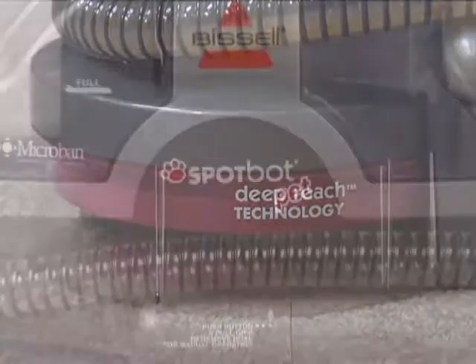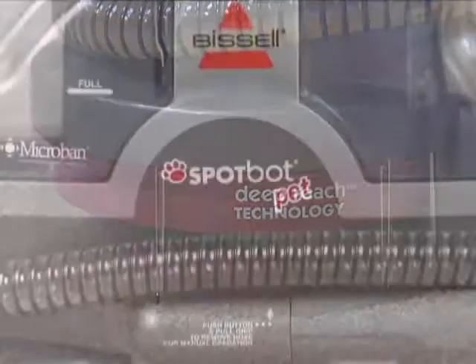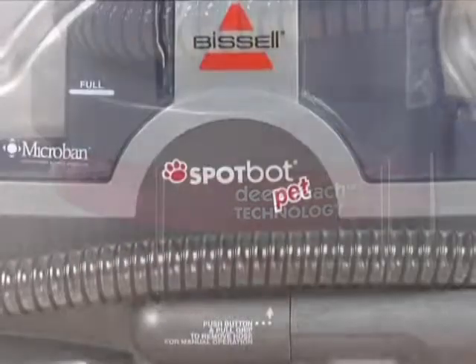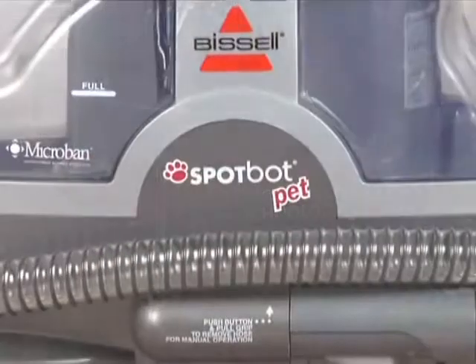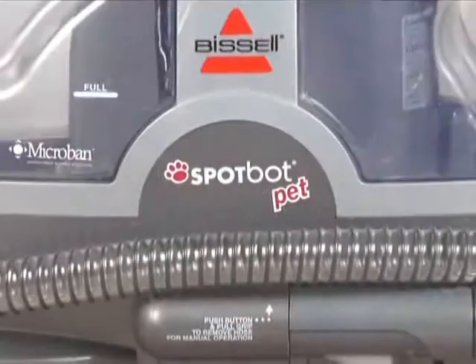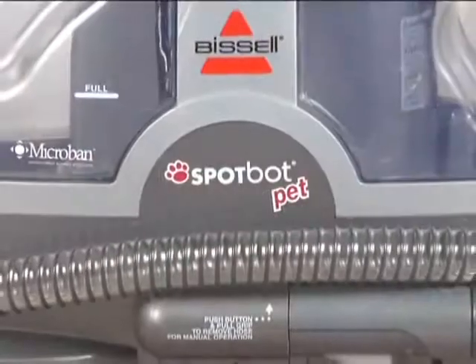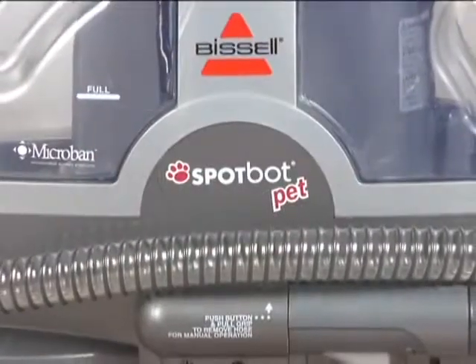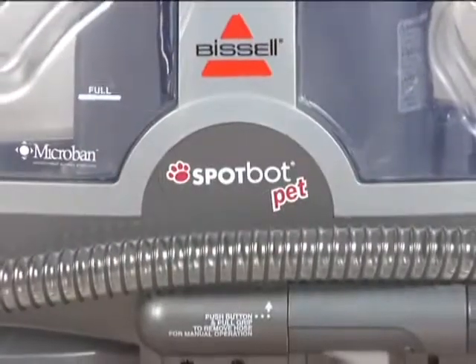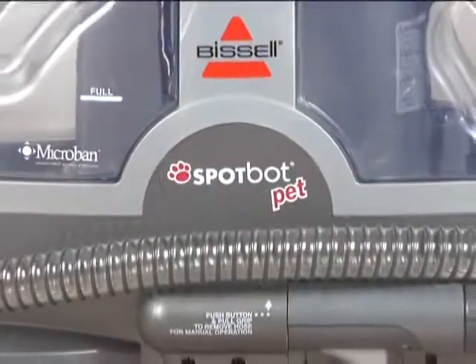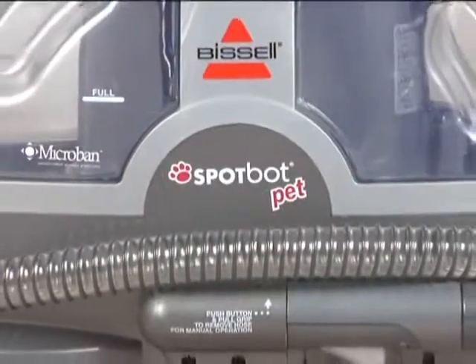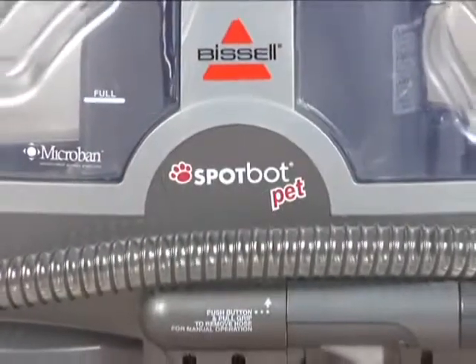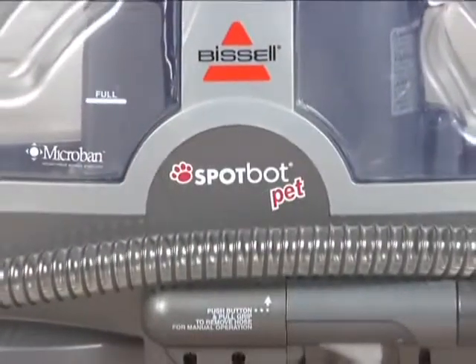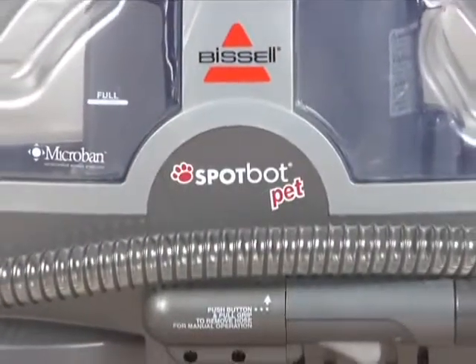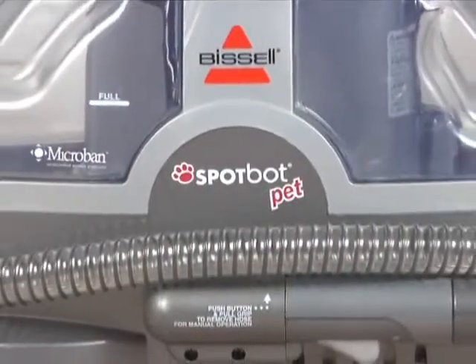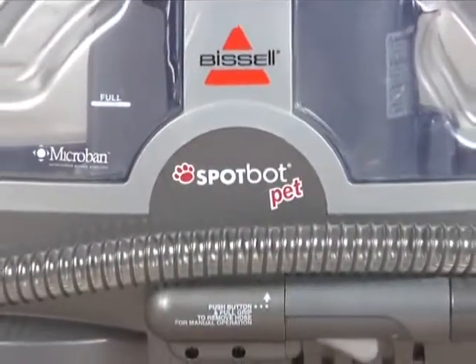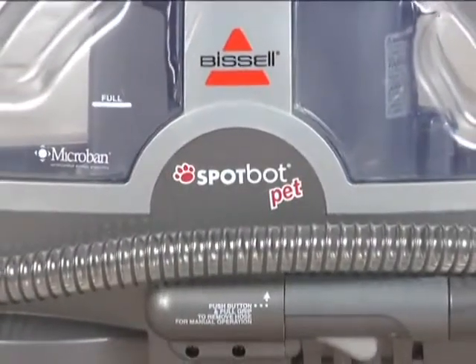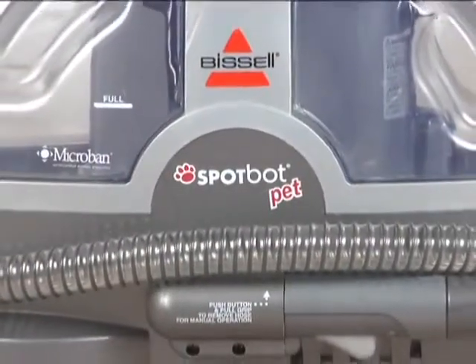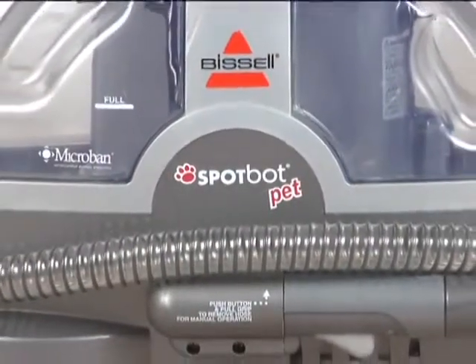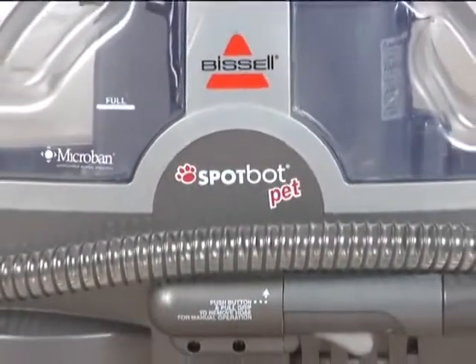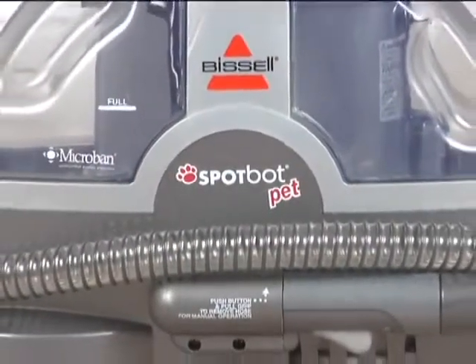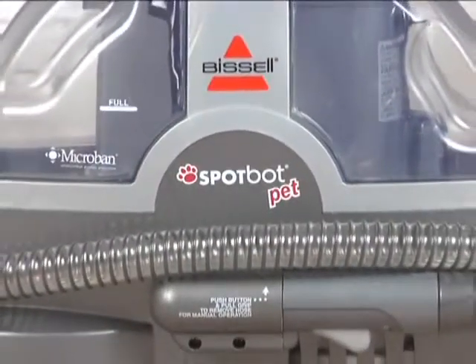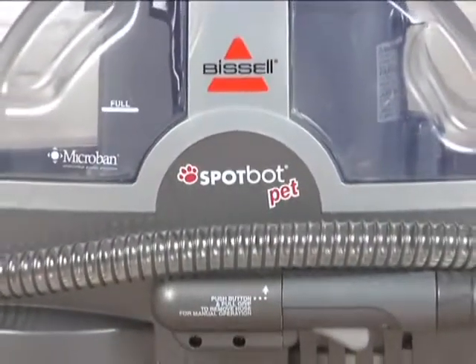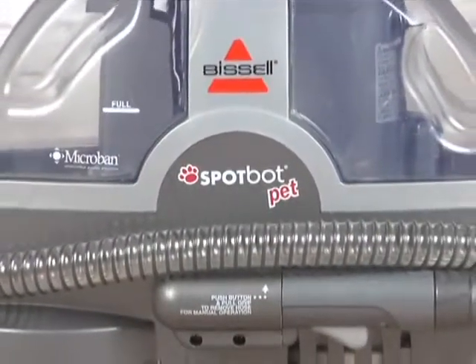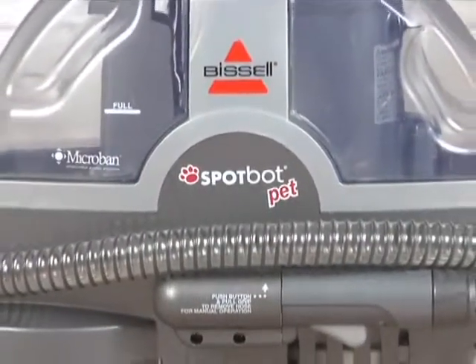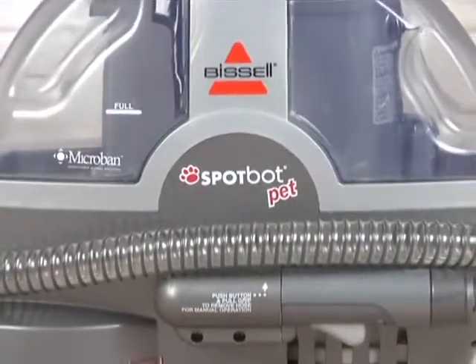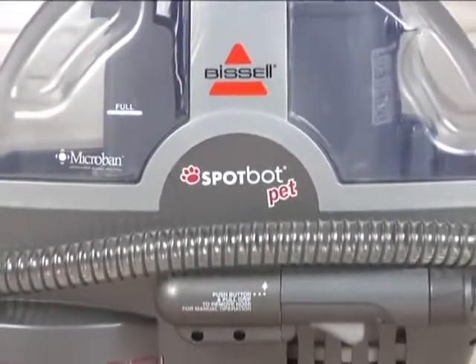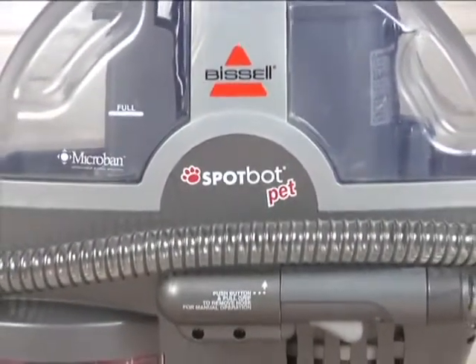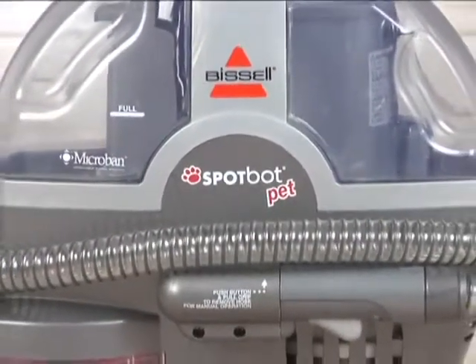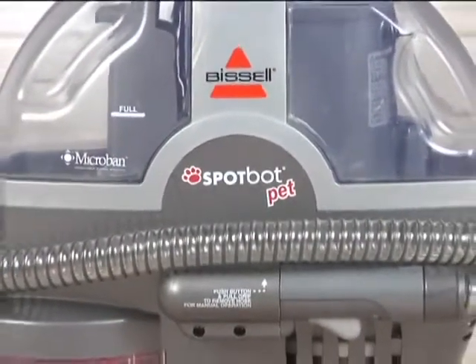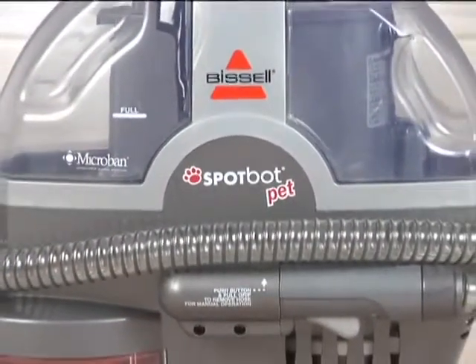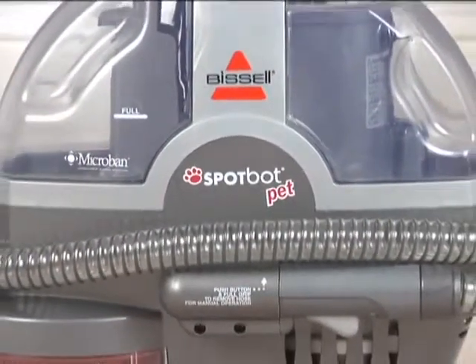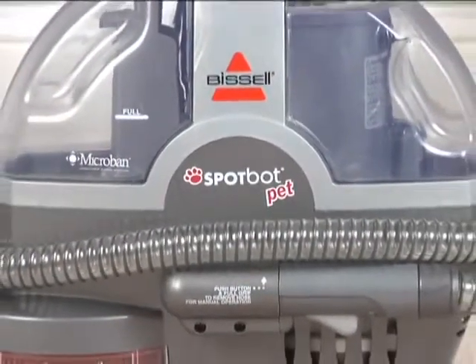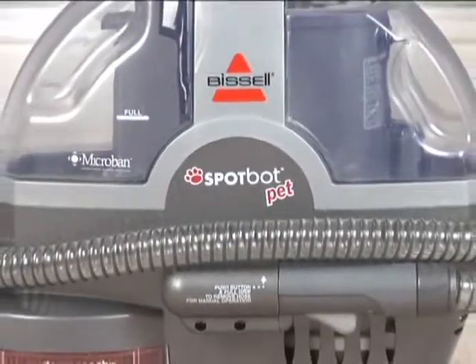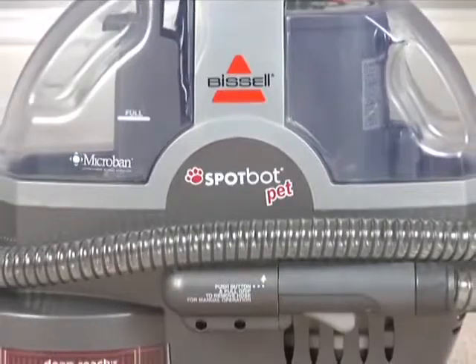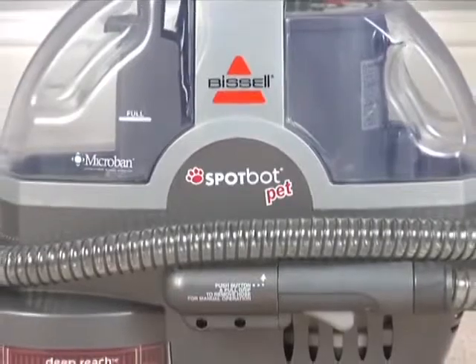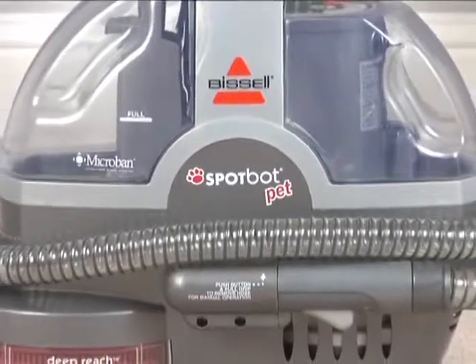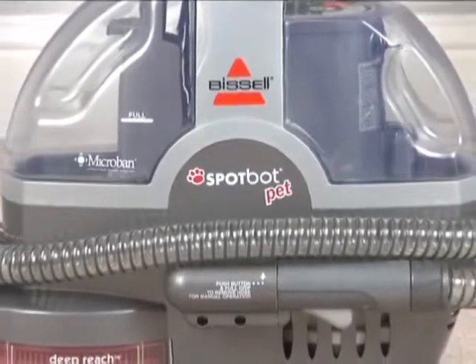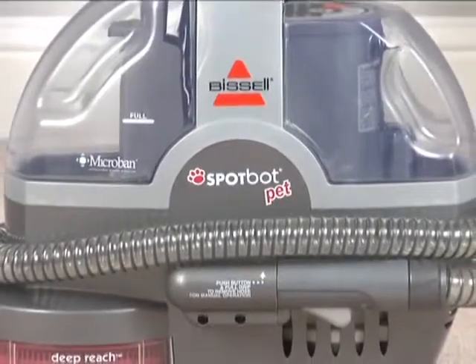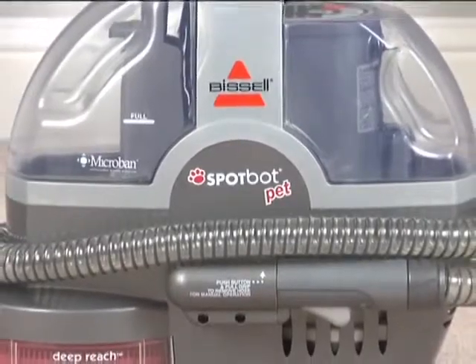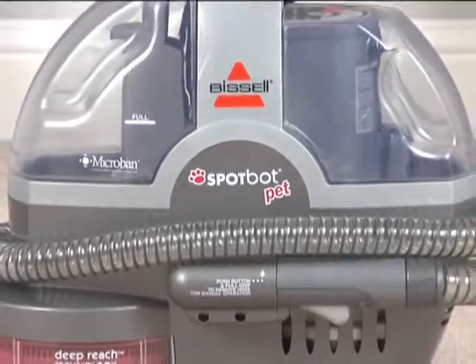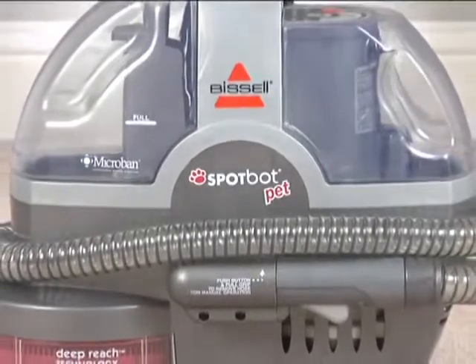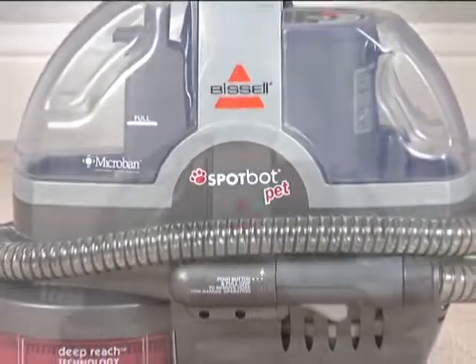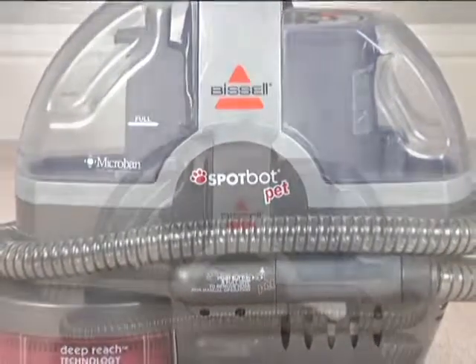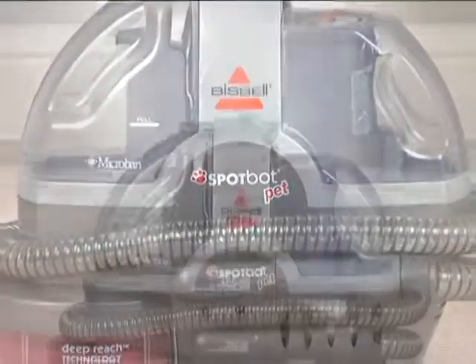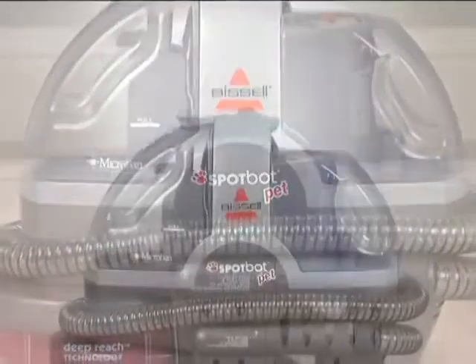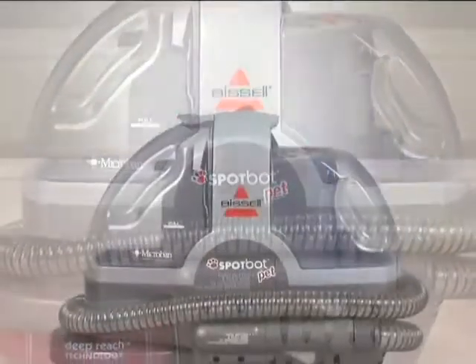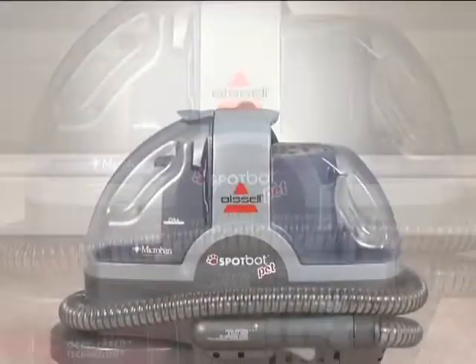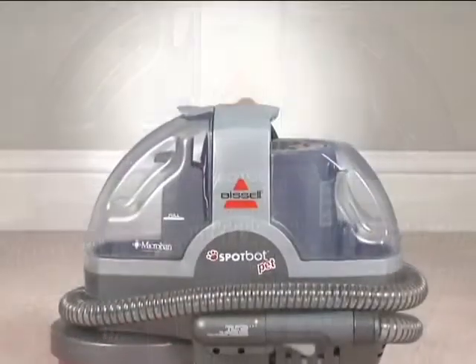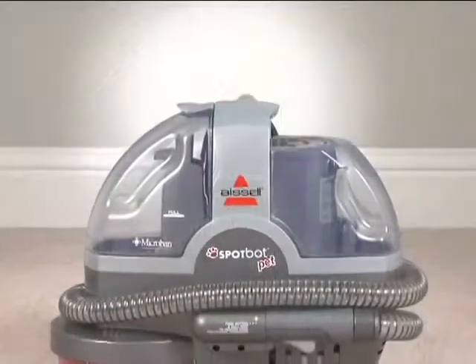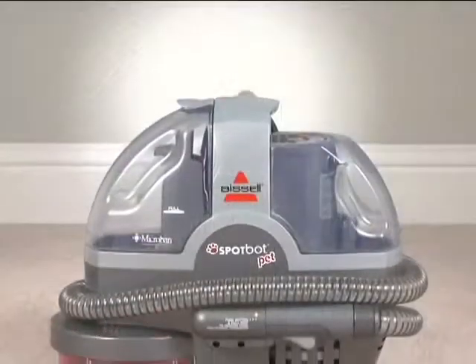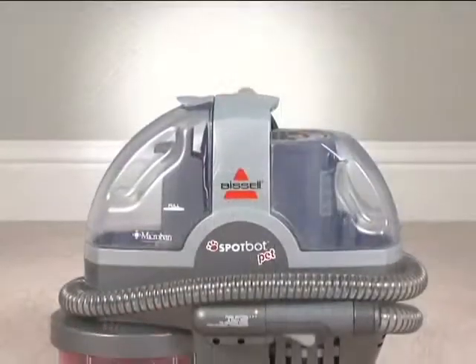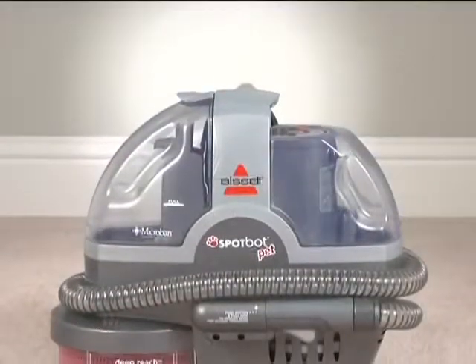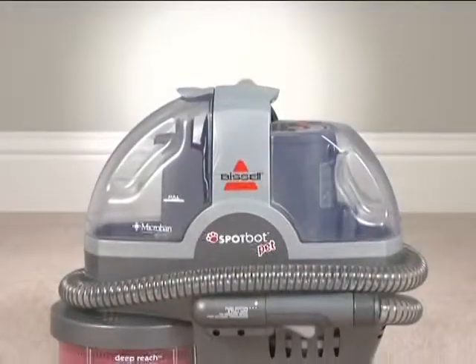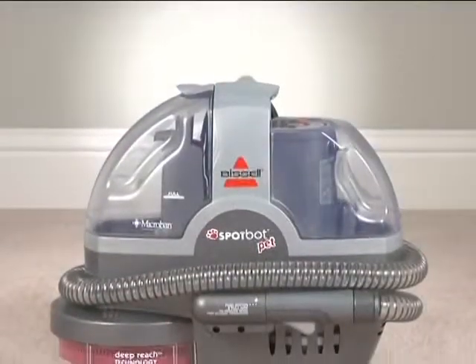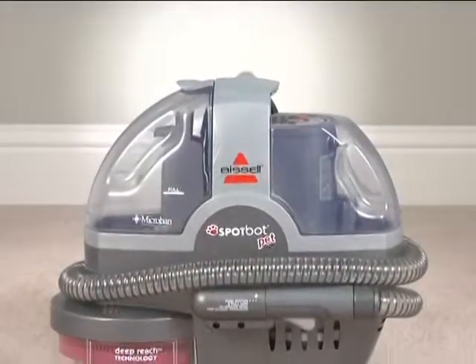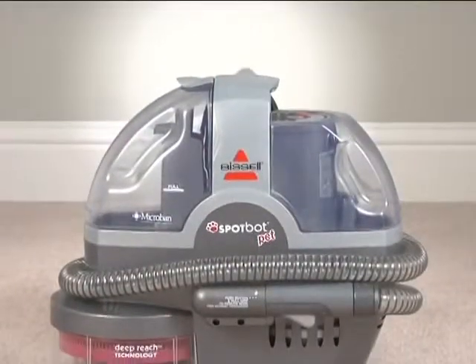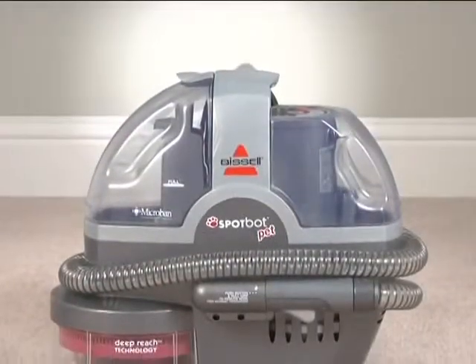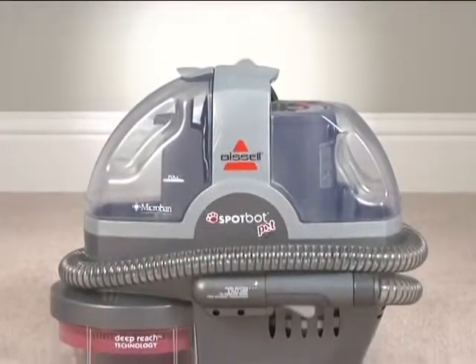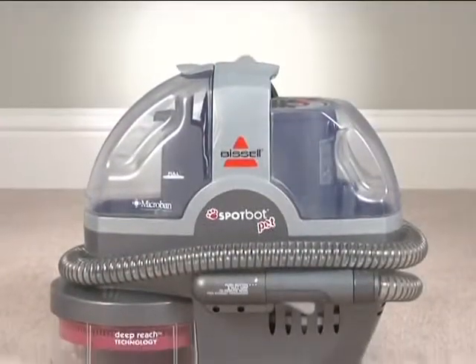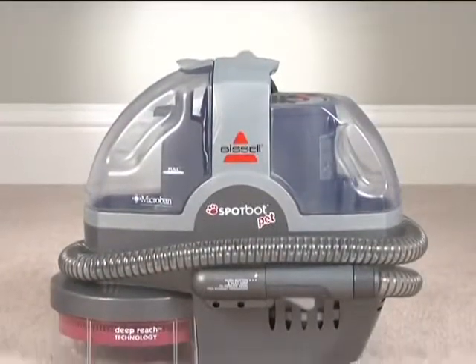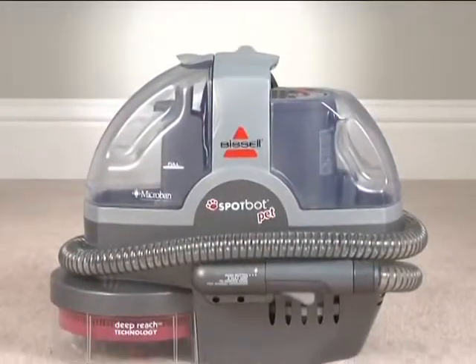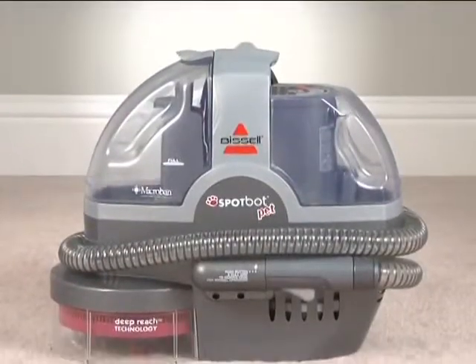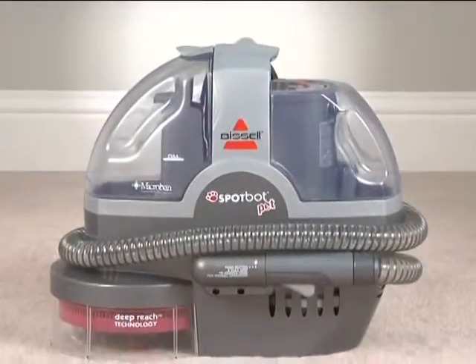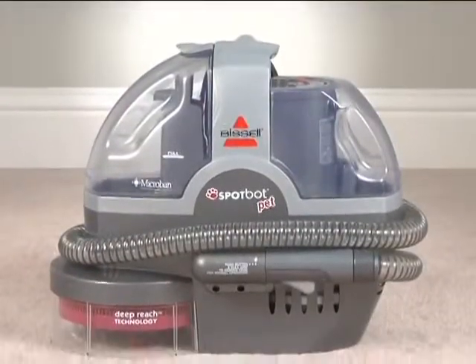The new Spot Bot Pet from Bissell. Spot it. Got it. True innovation by Bissell.